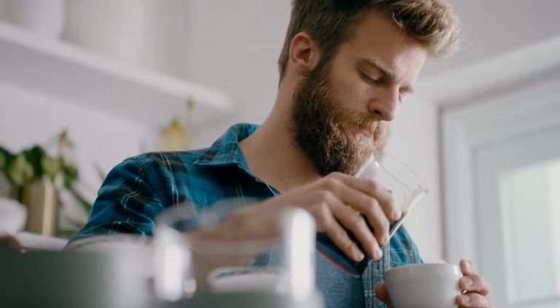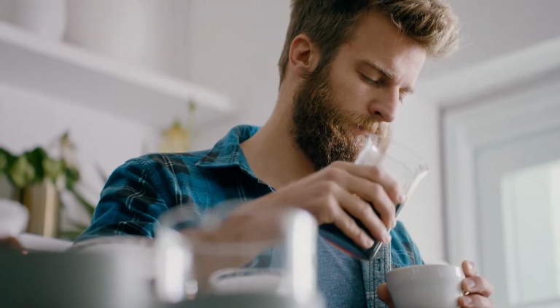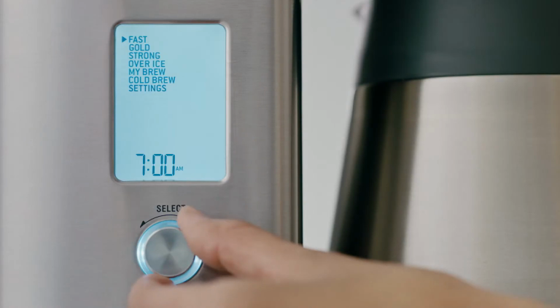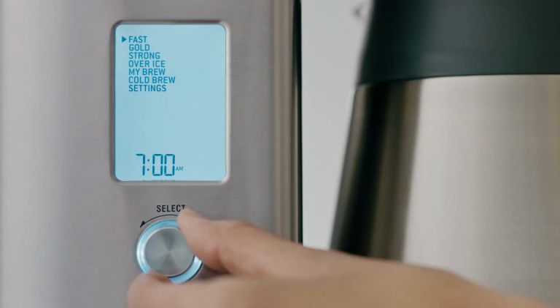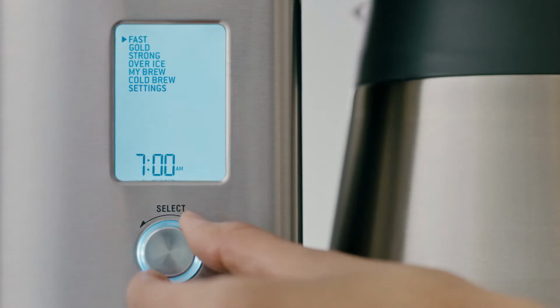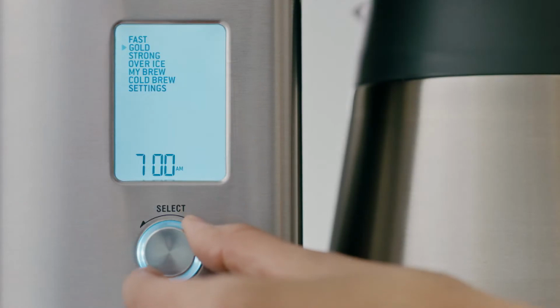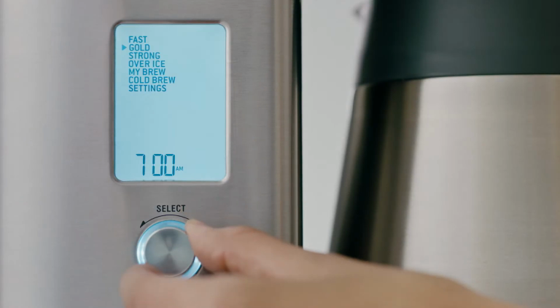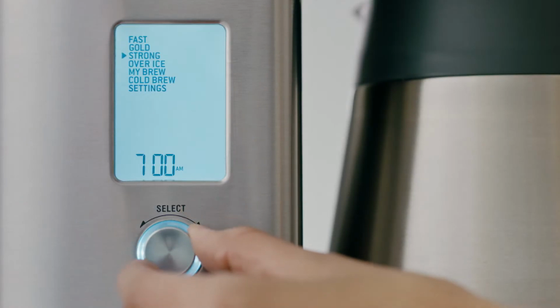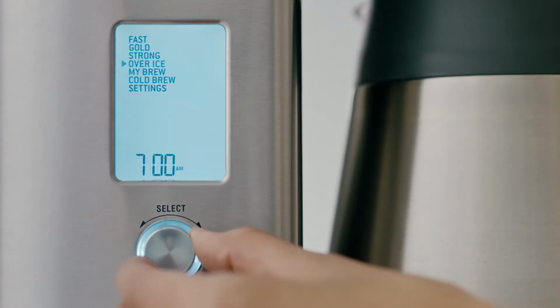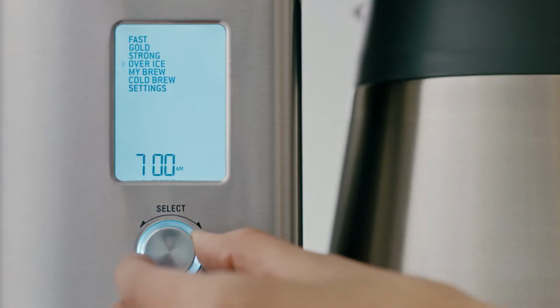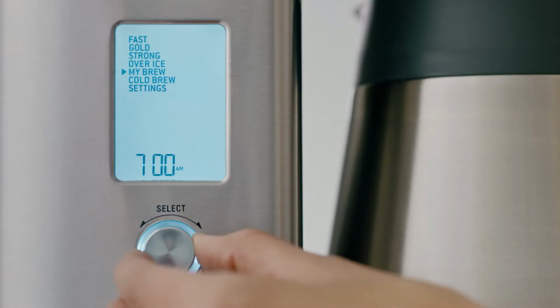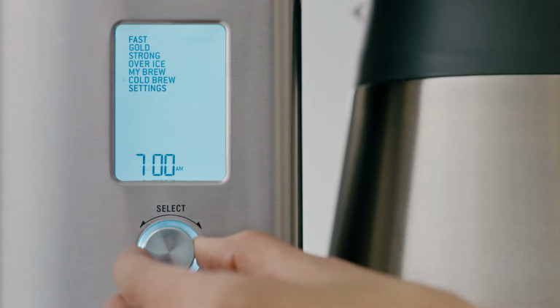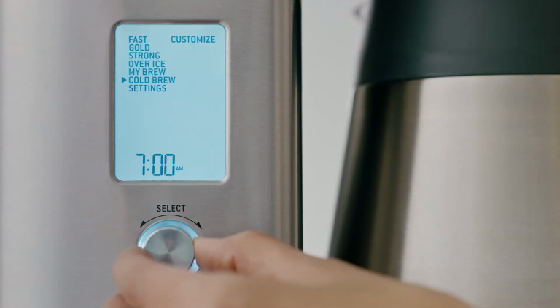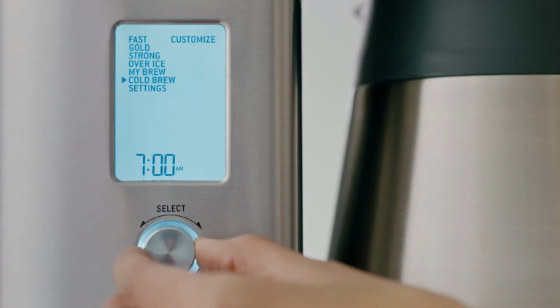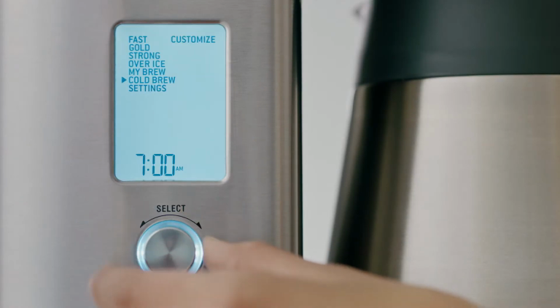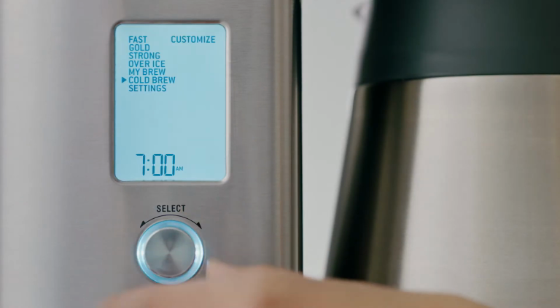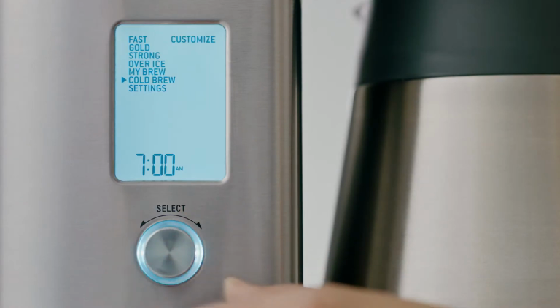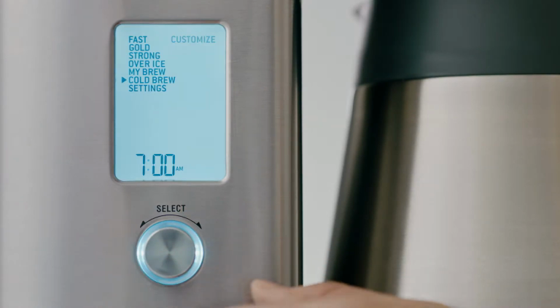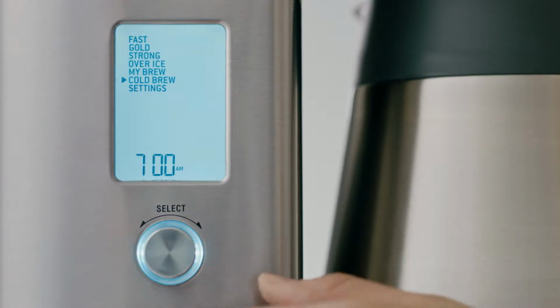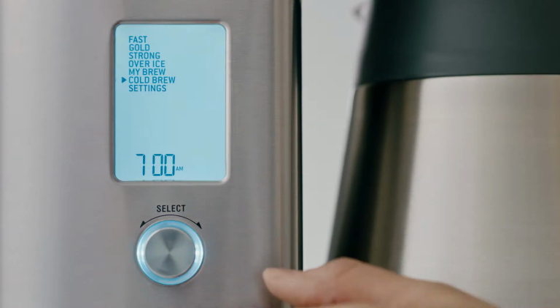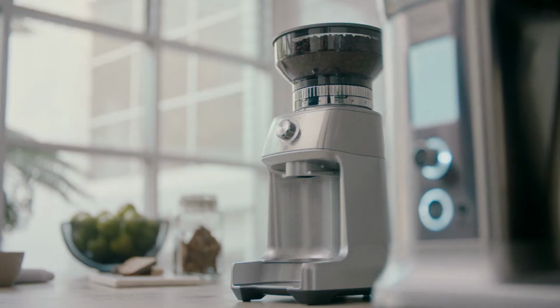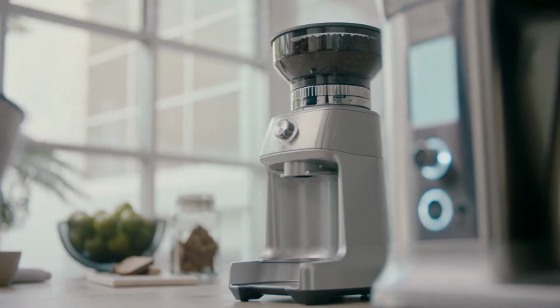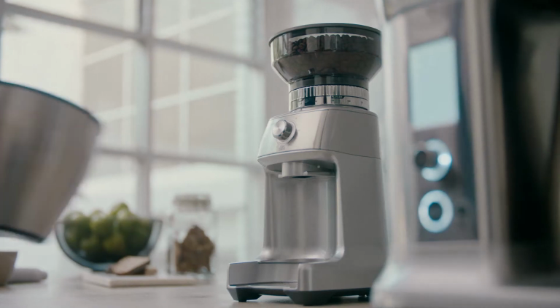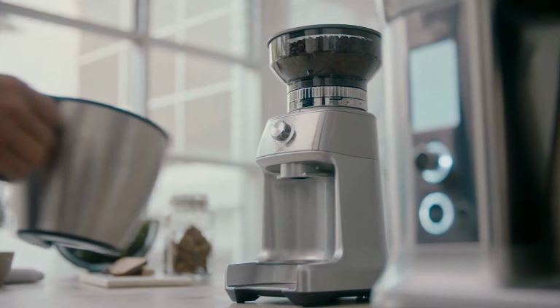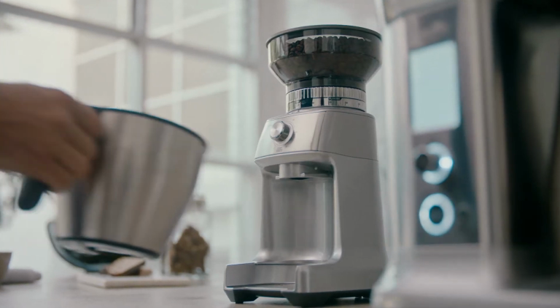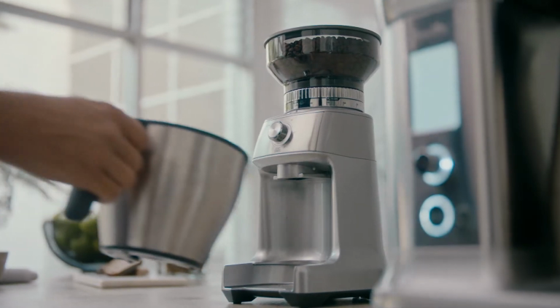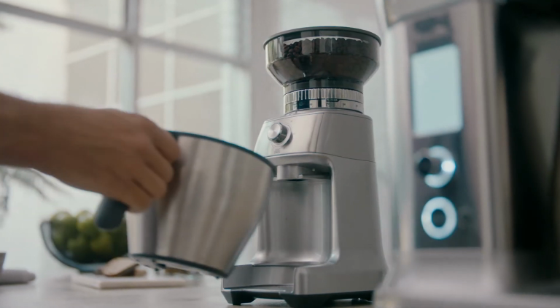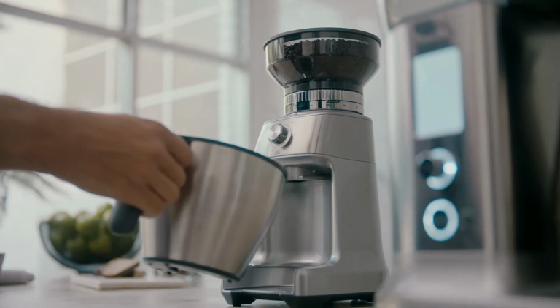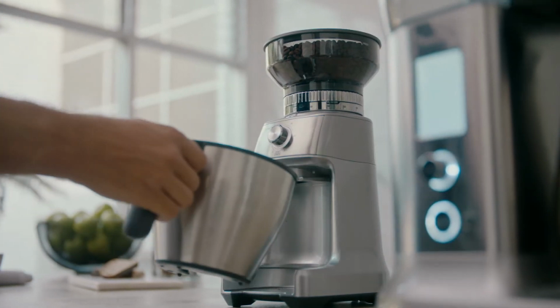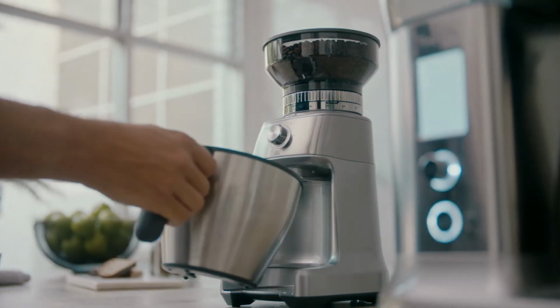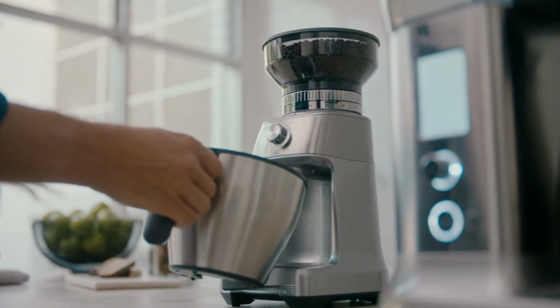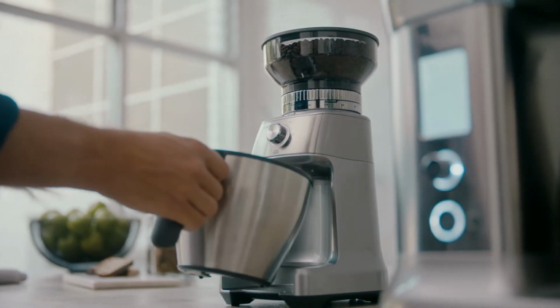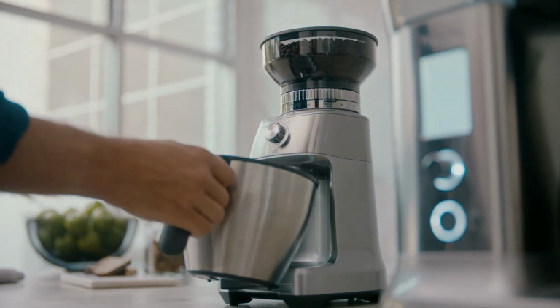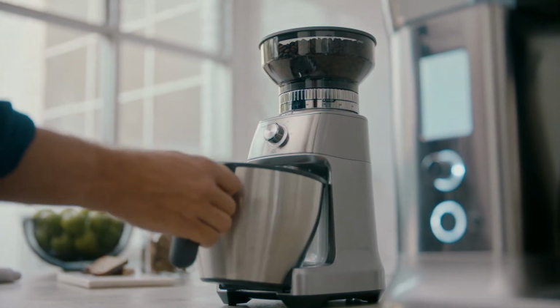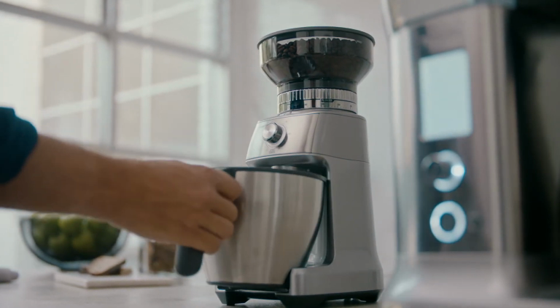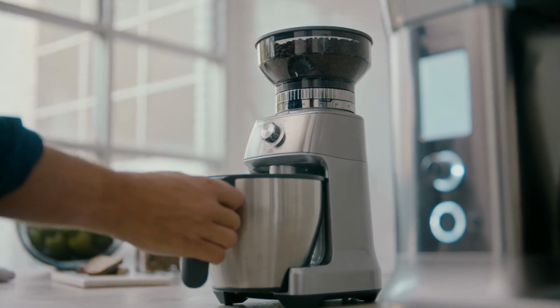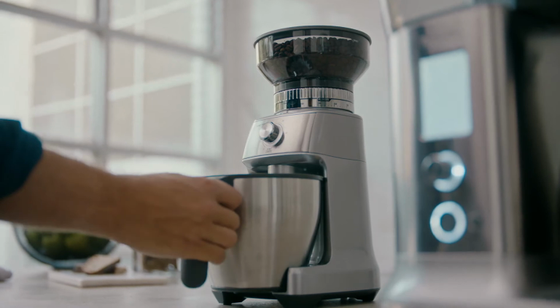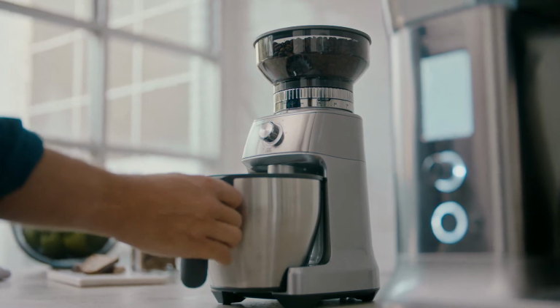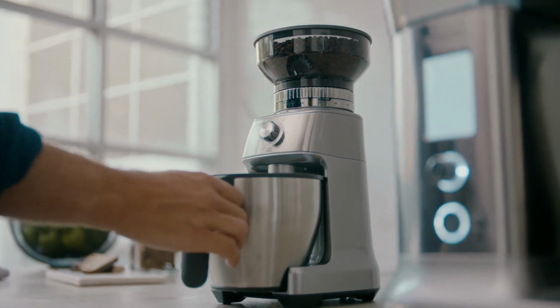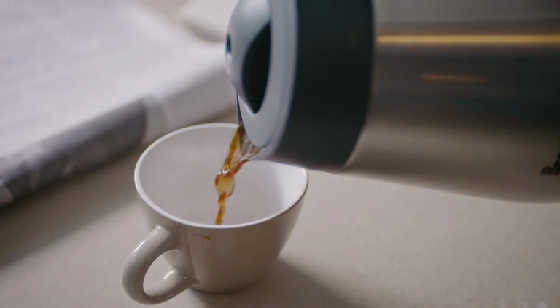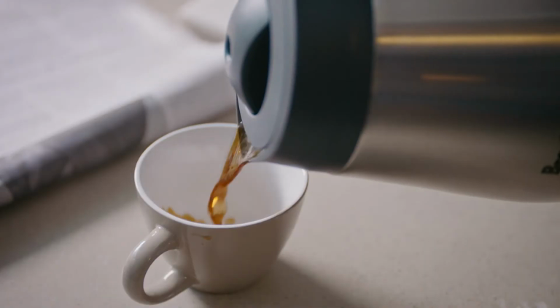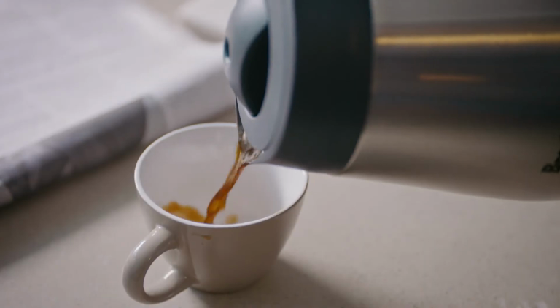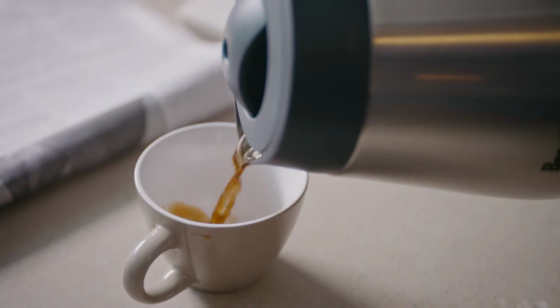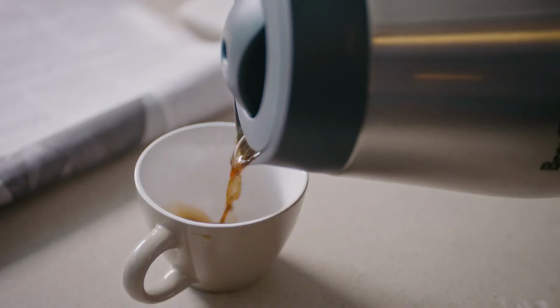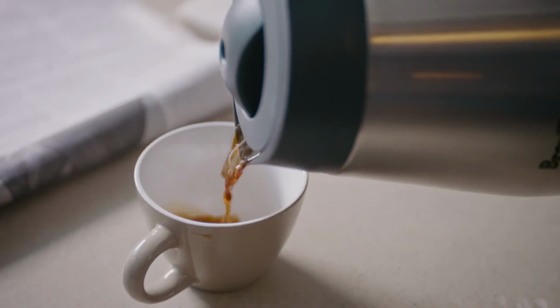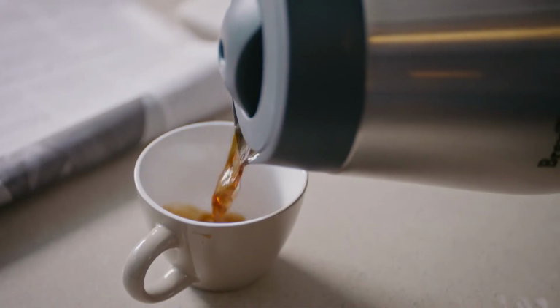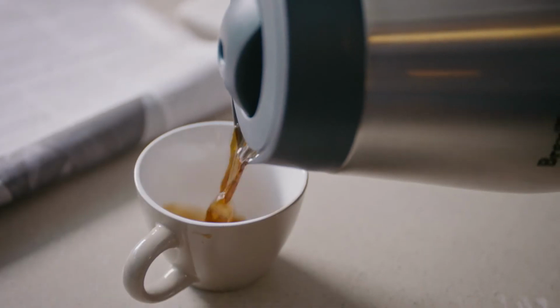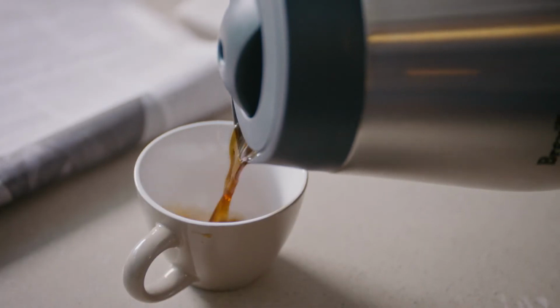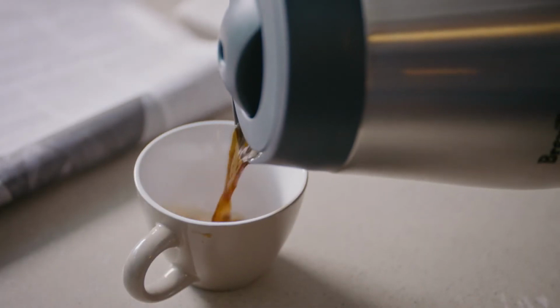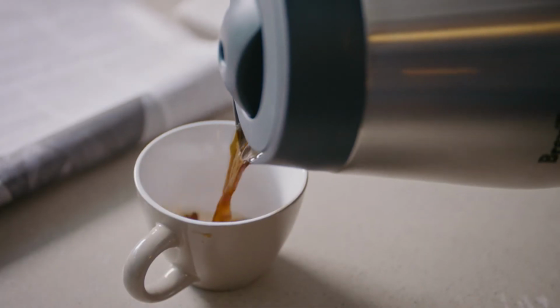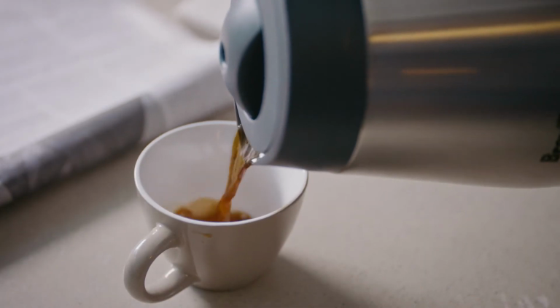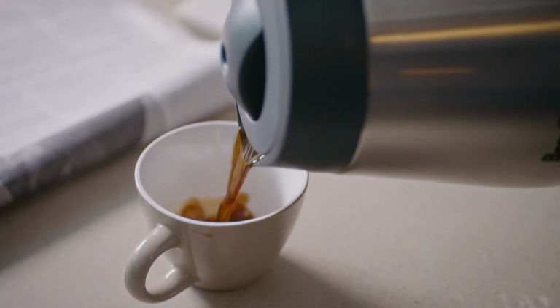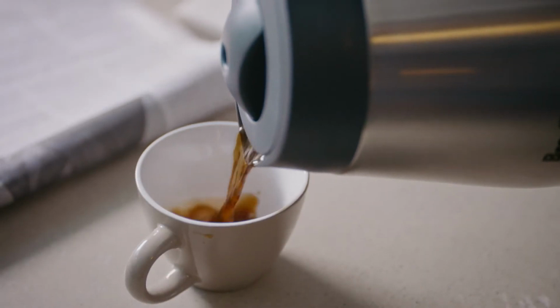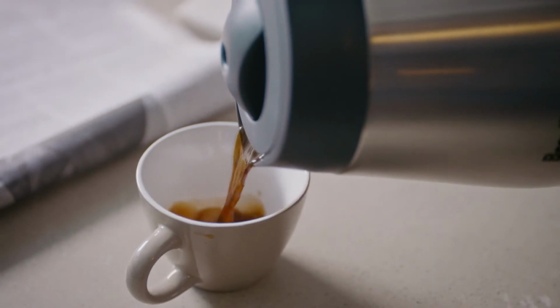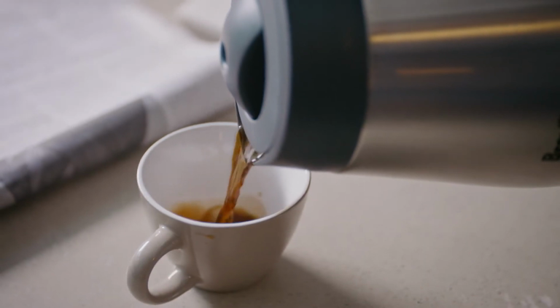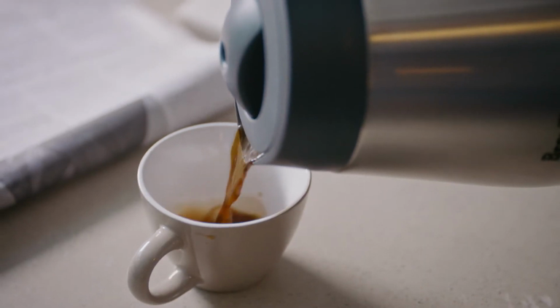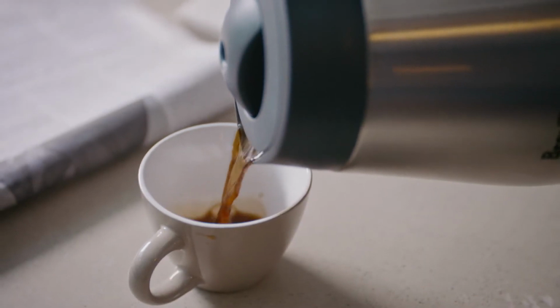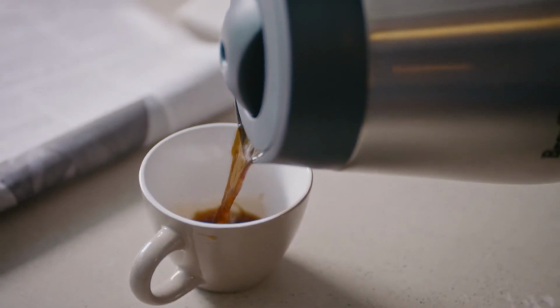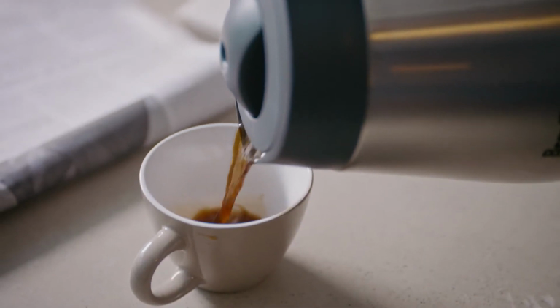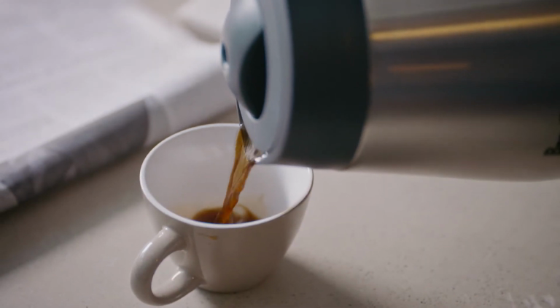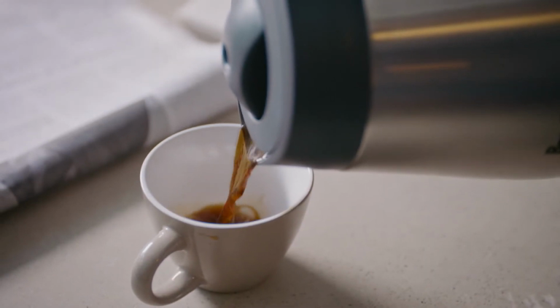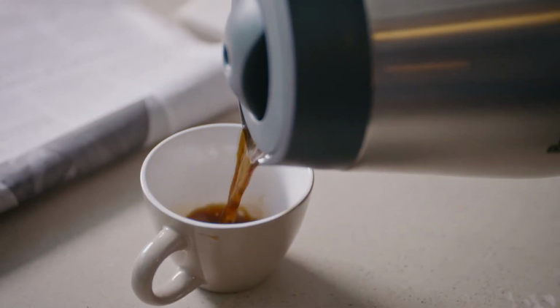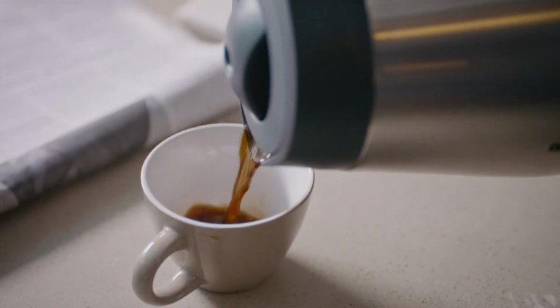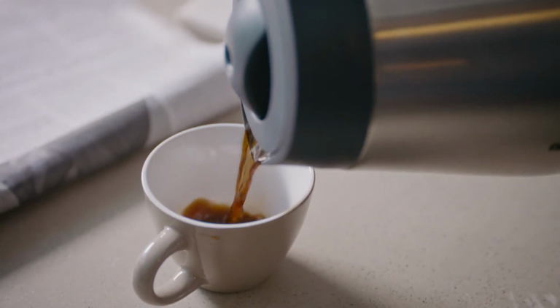With six unique brewing modes, you can enjoy that perfect, balanced coffee exactly the way you like it.